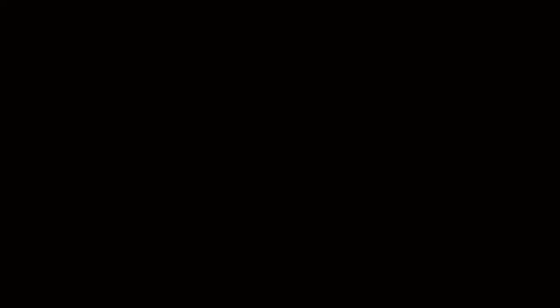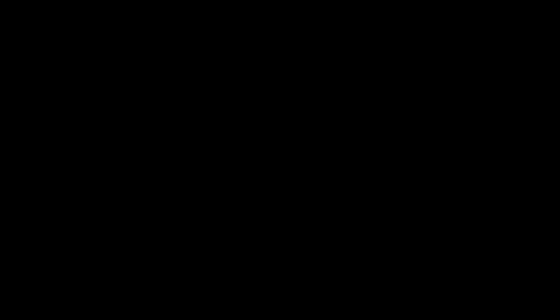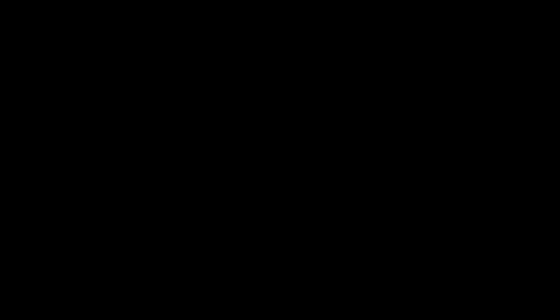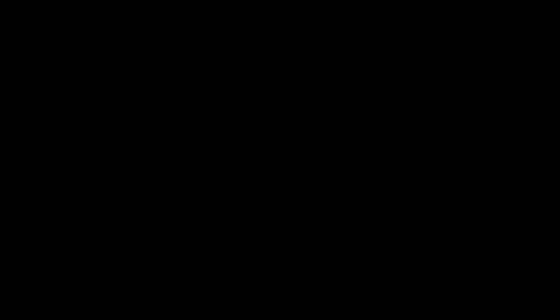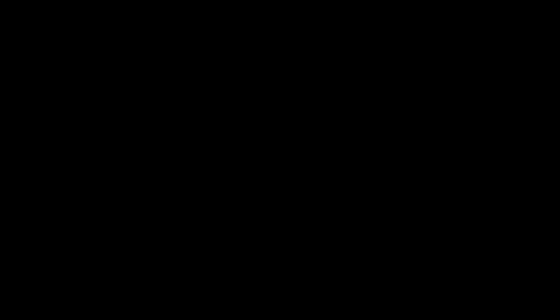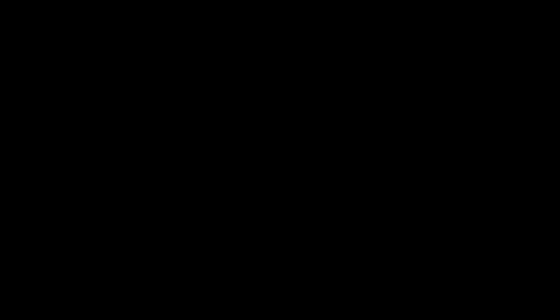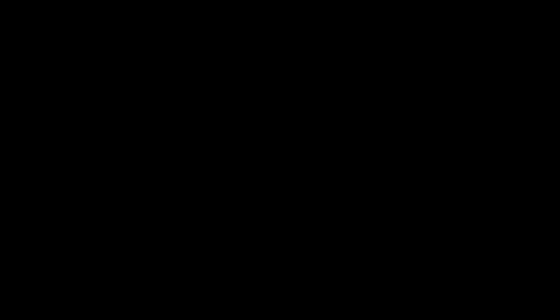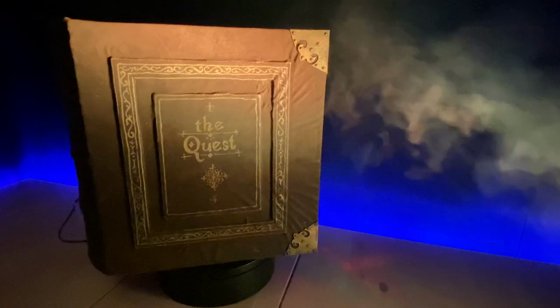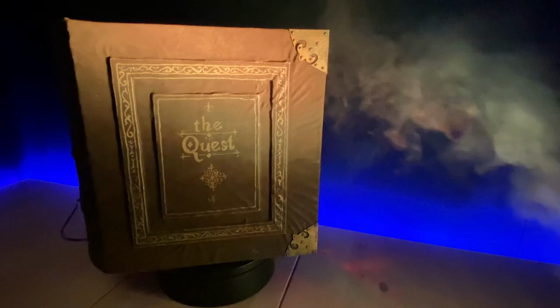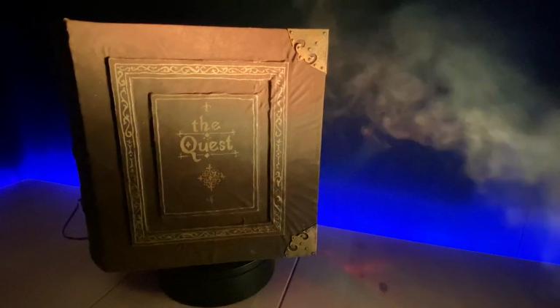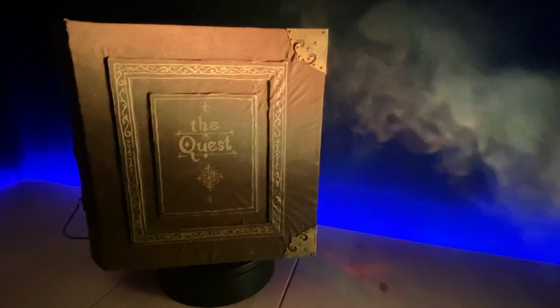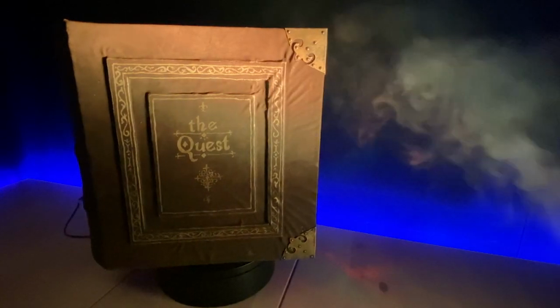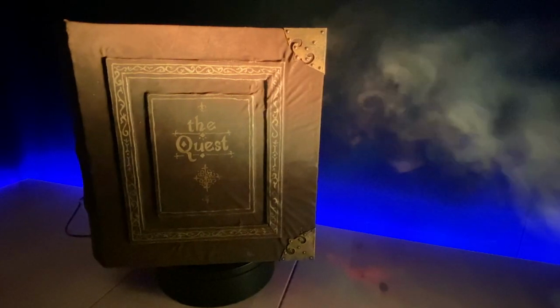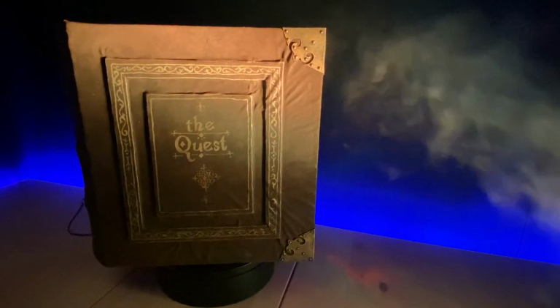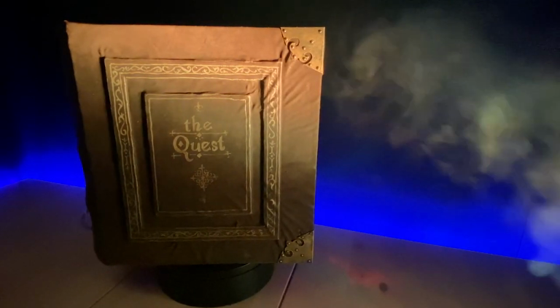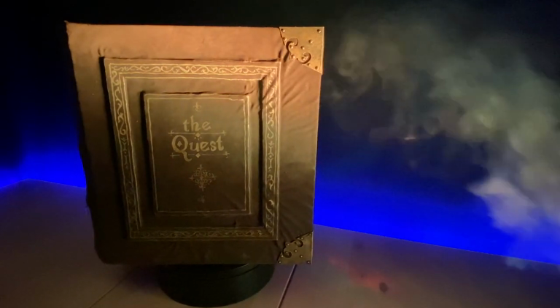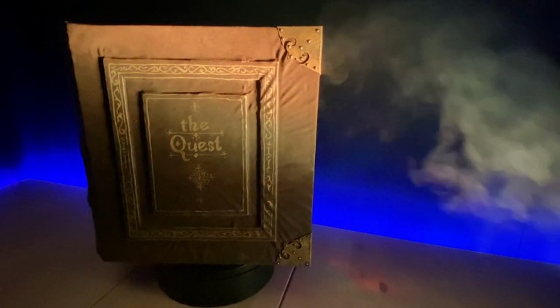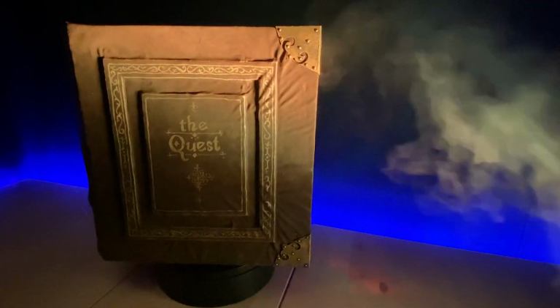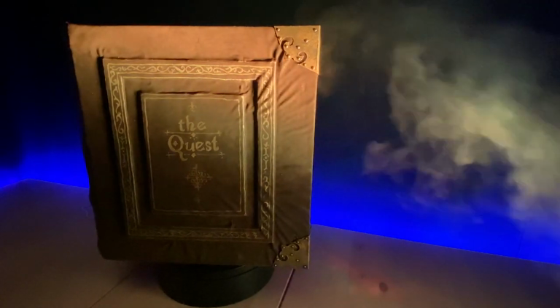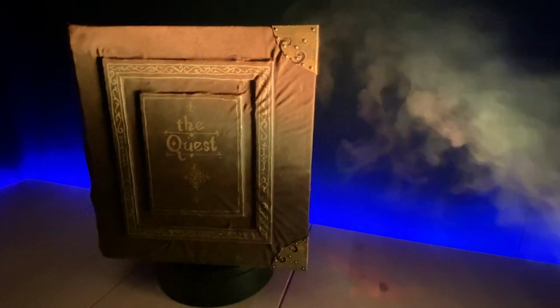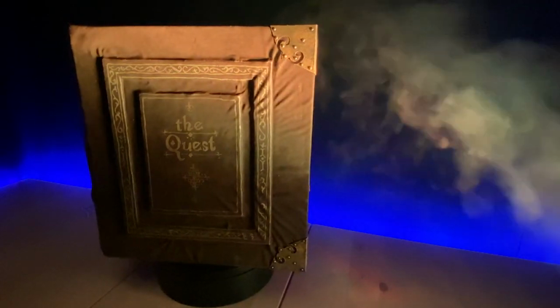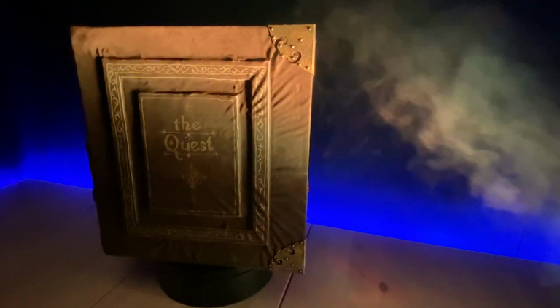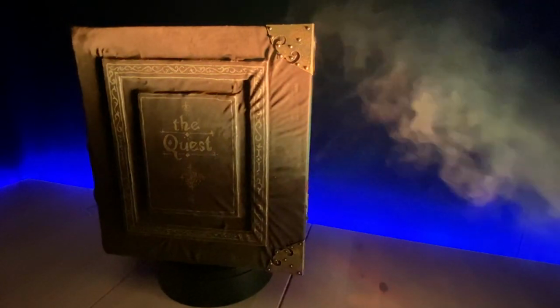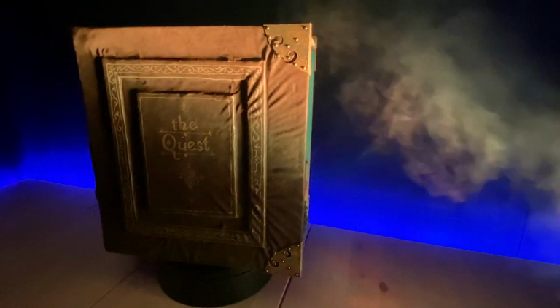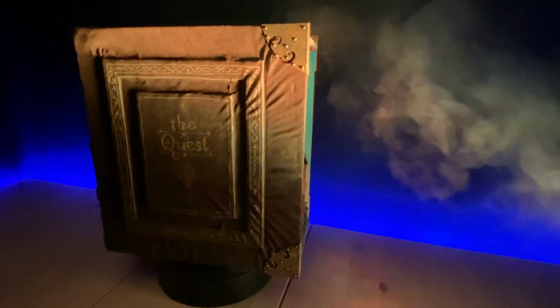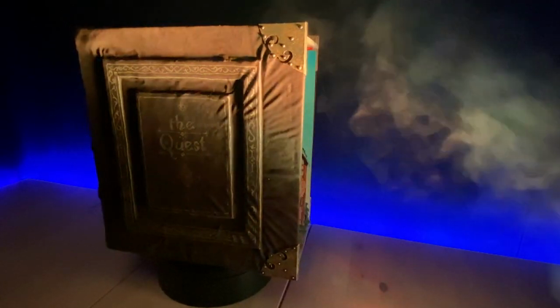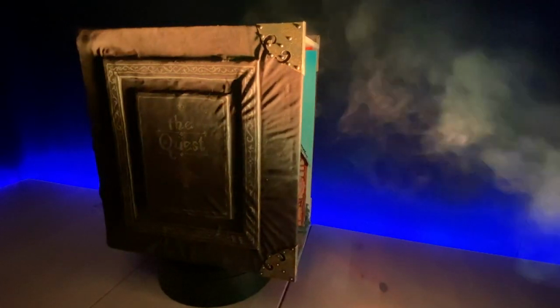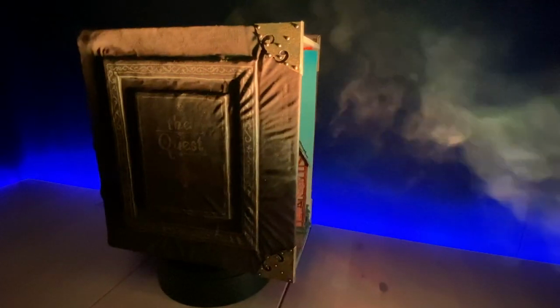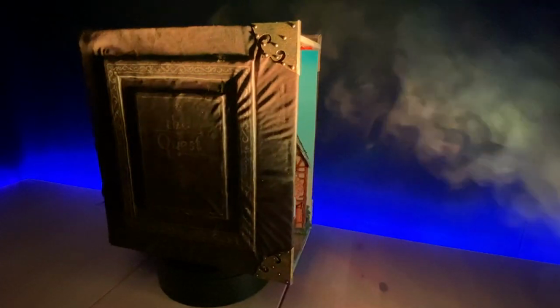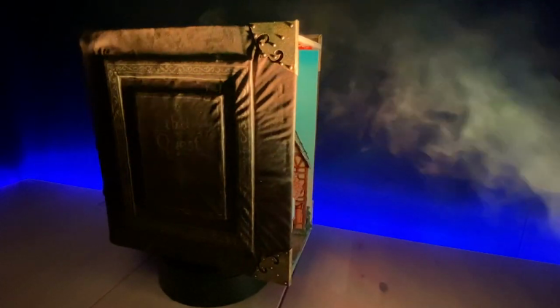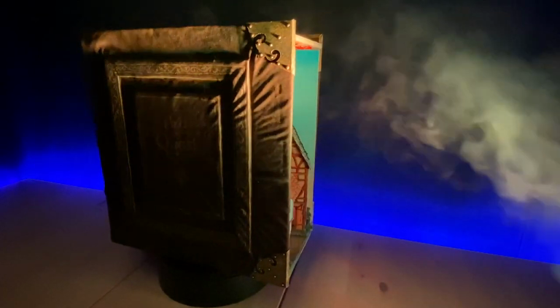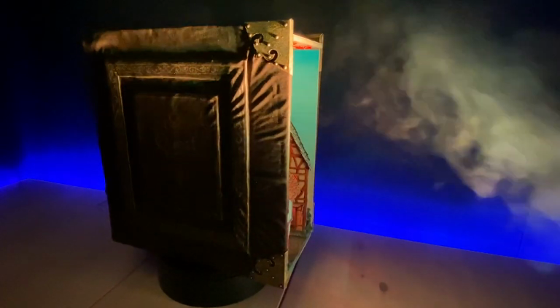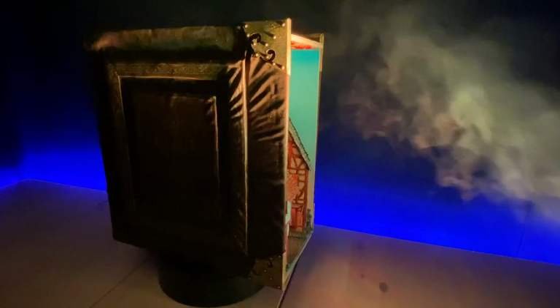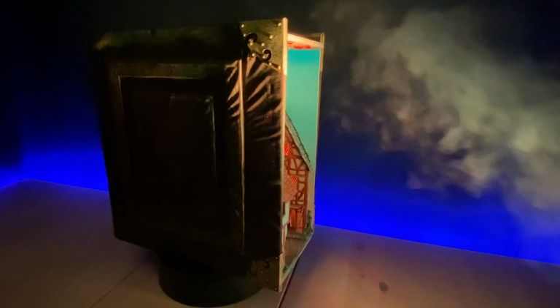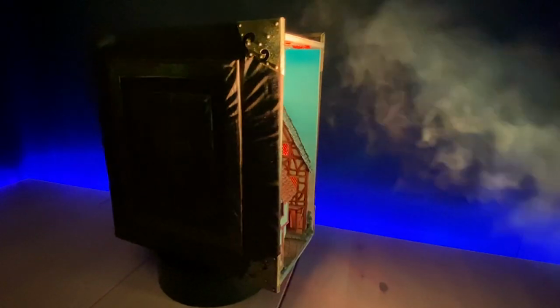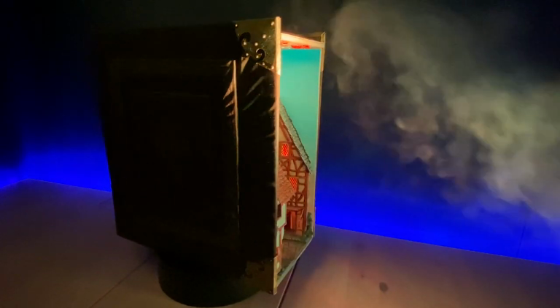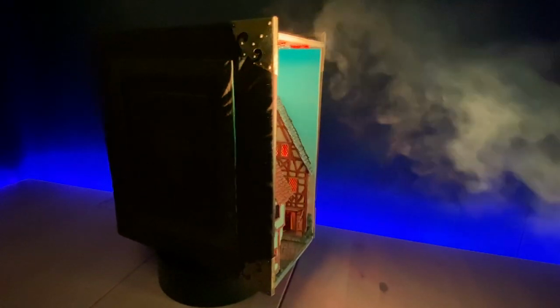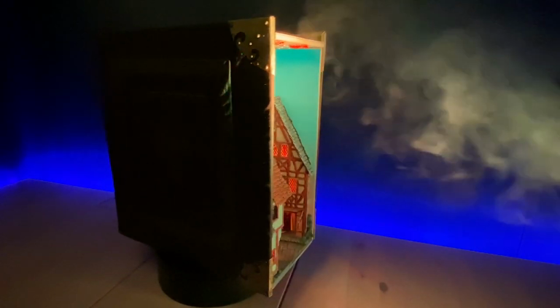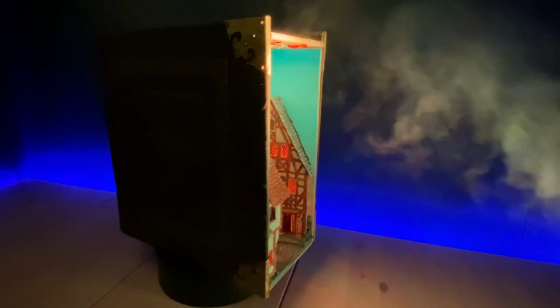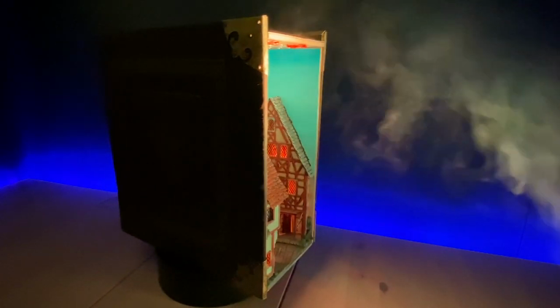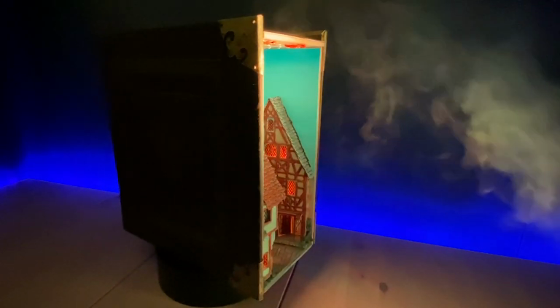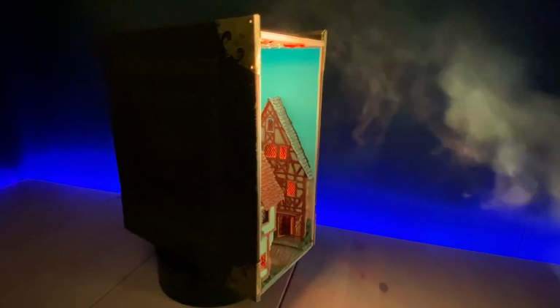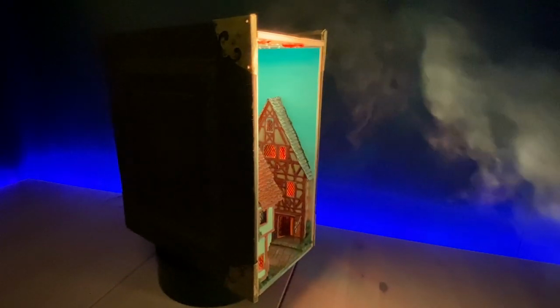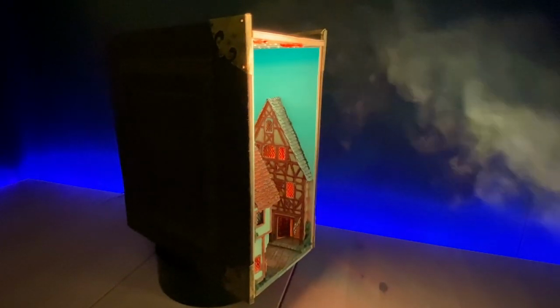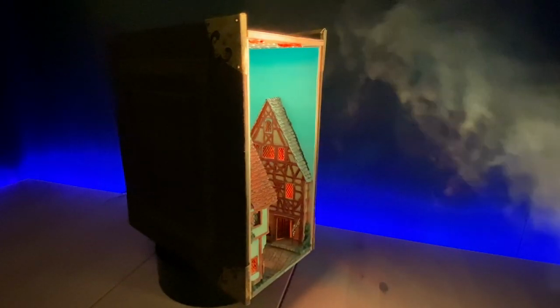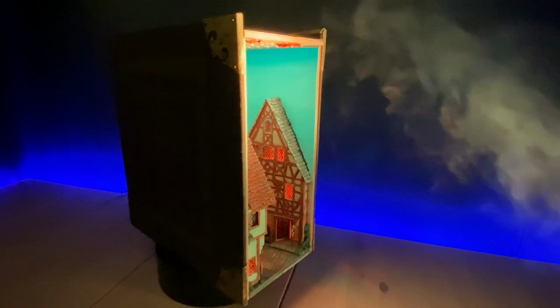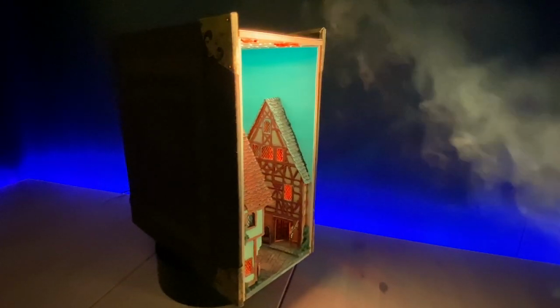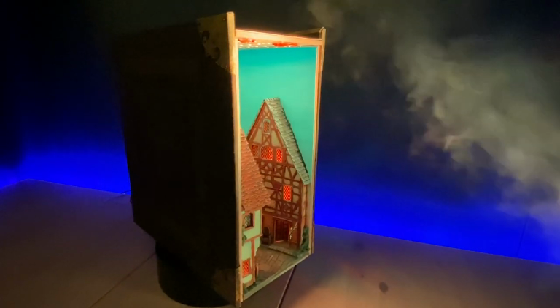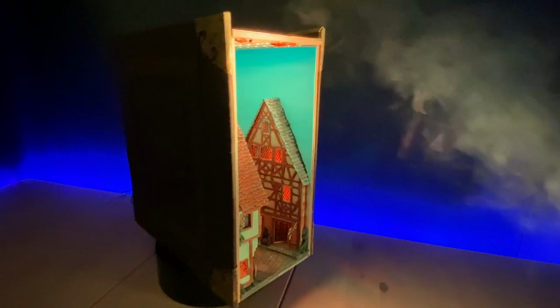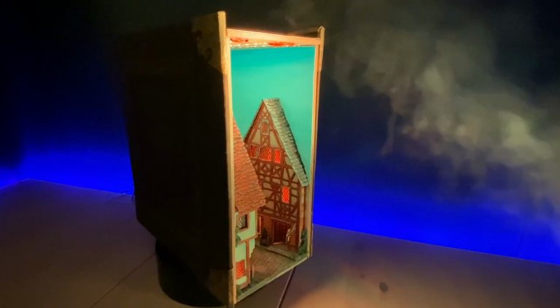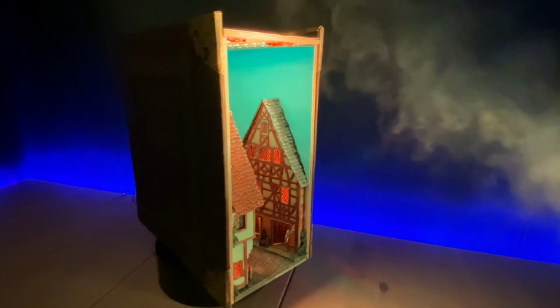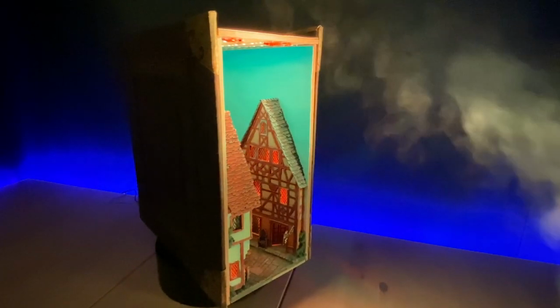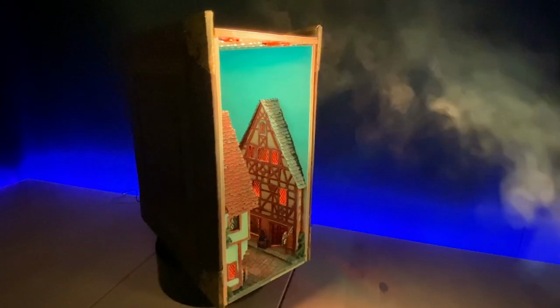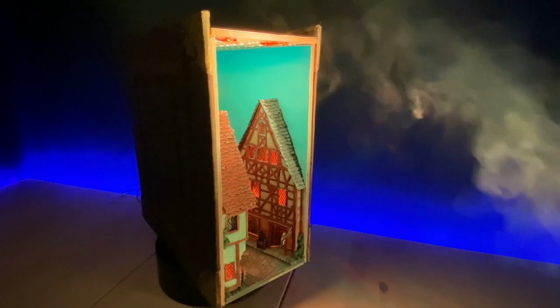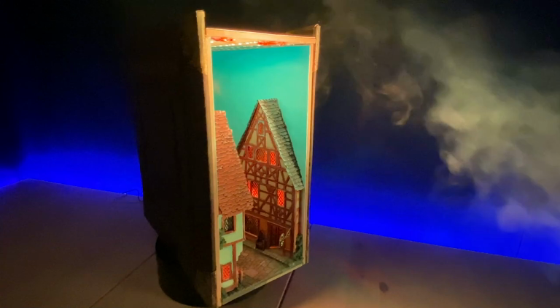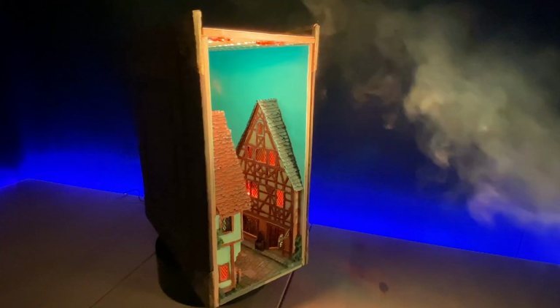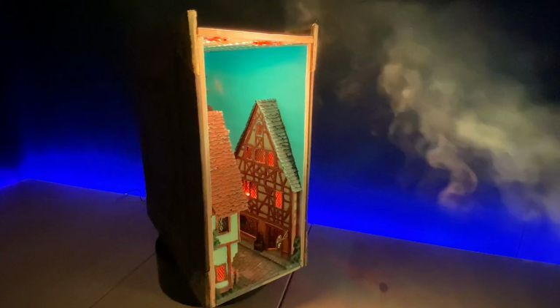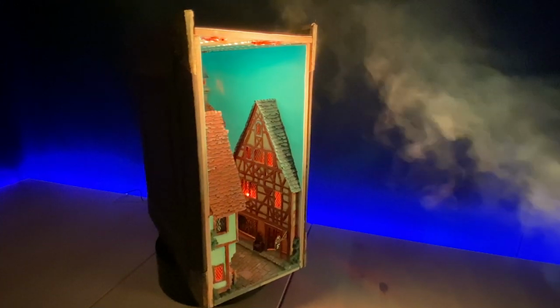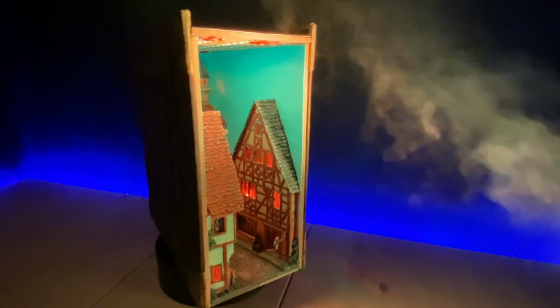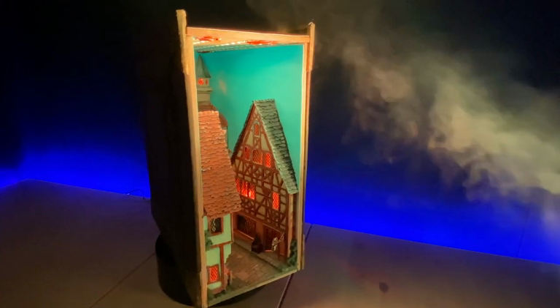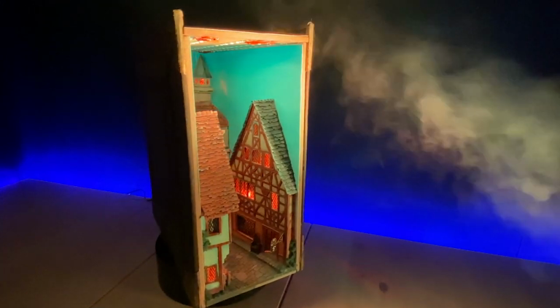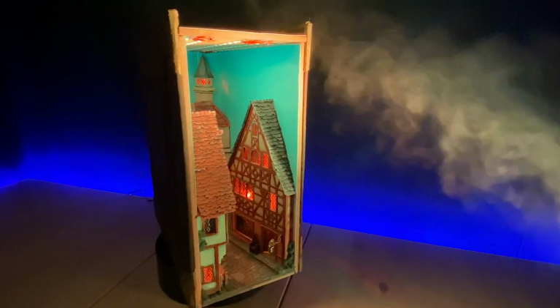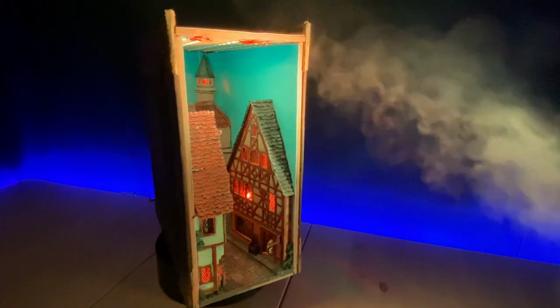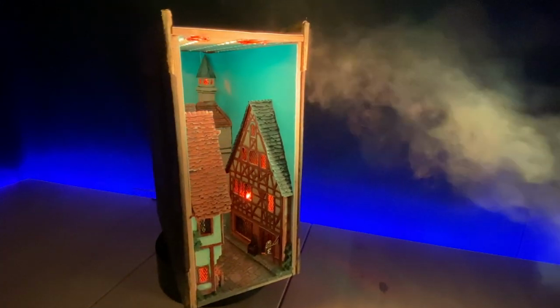Hello and welcome, Traveler! Join us today on our quest to craft this book nook.